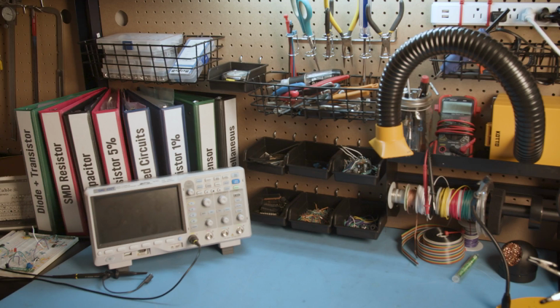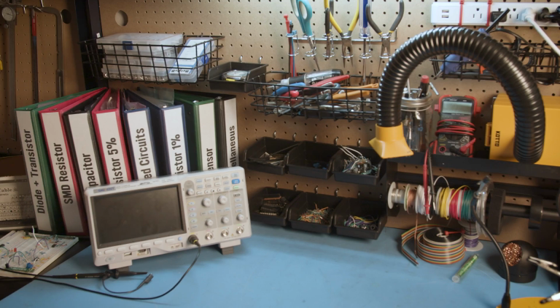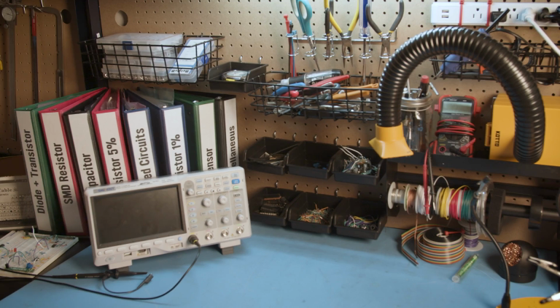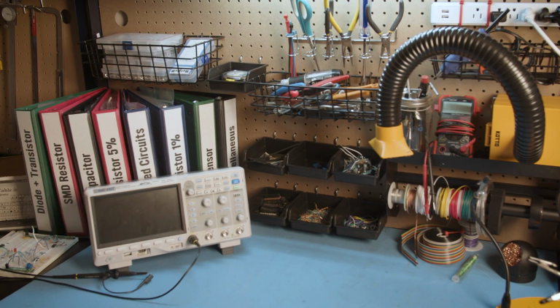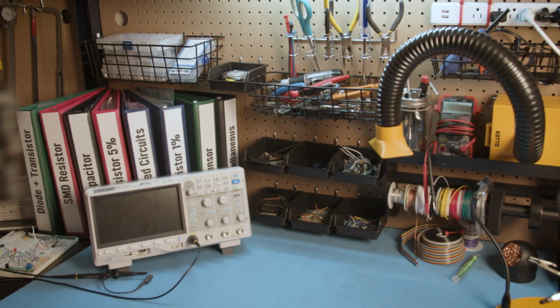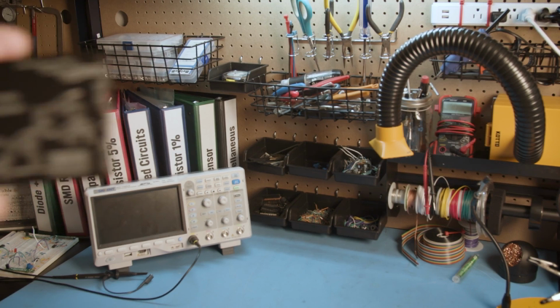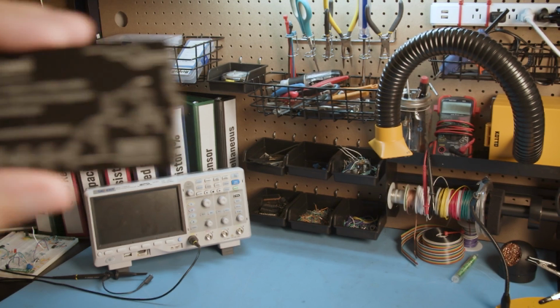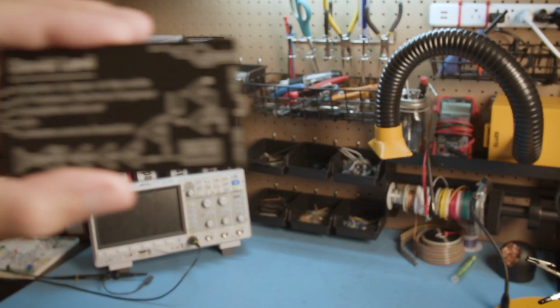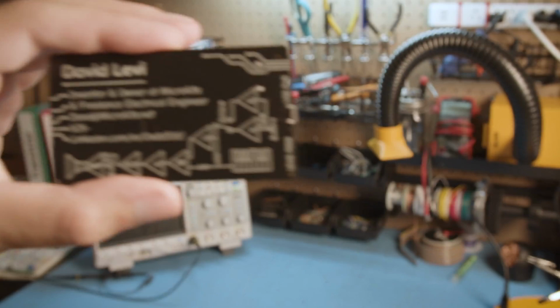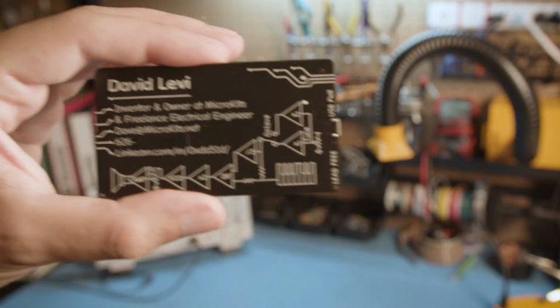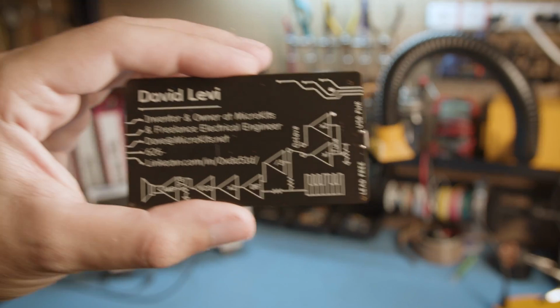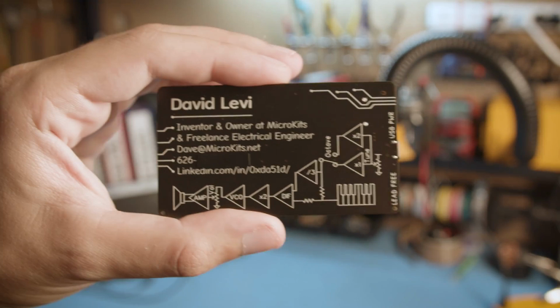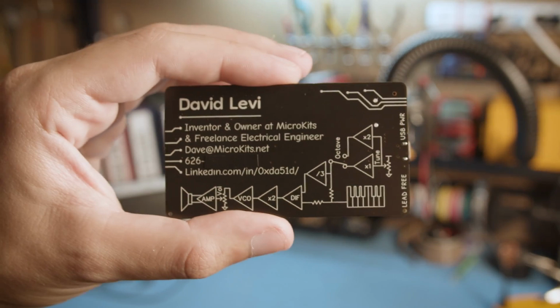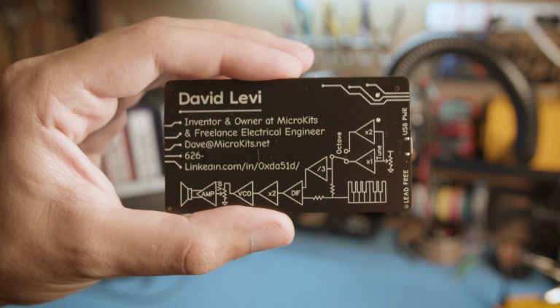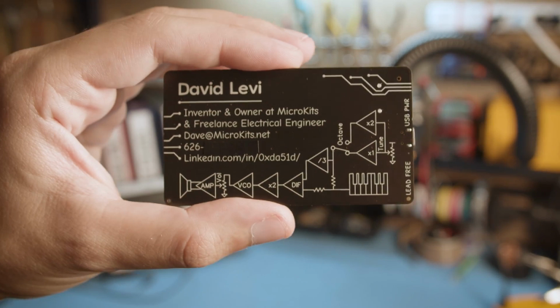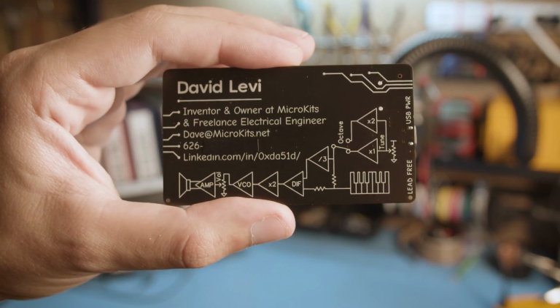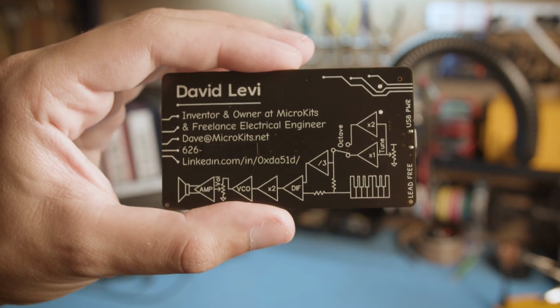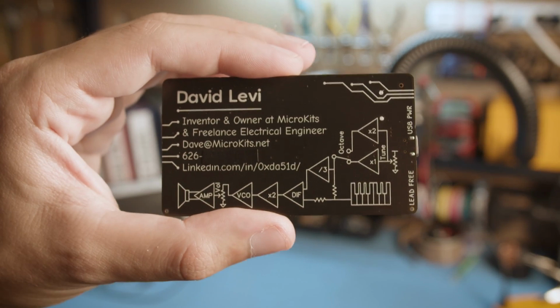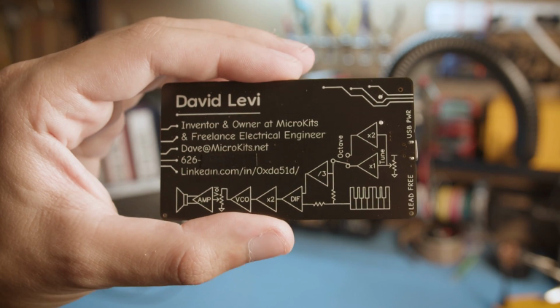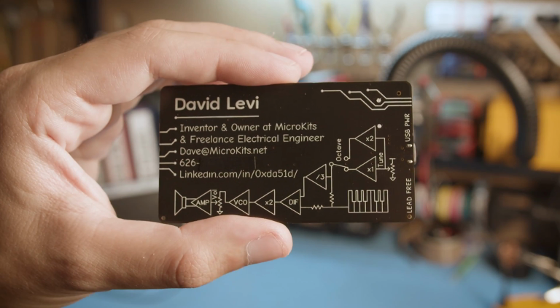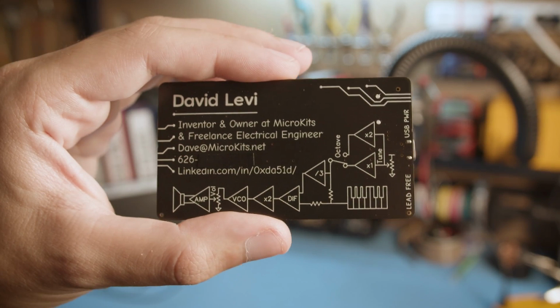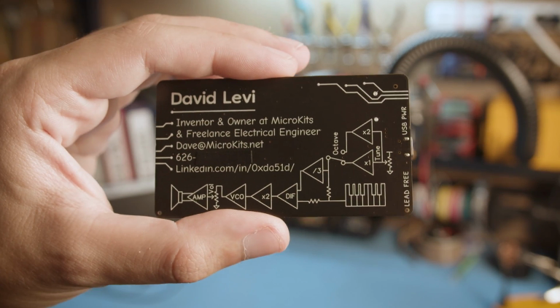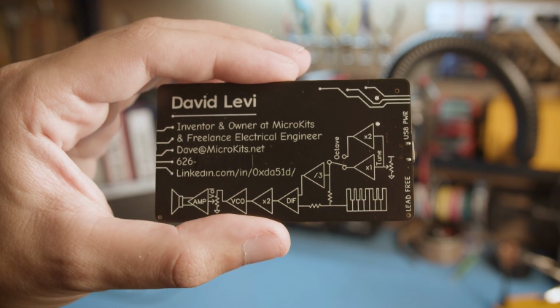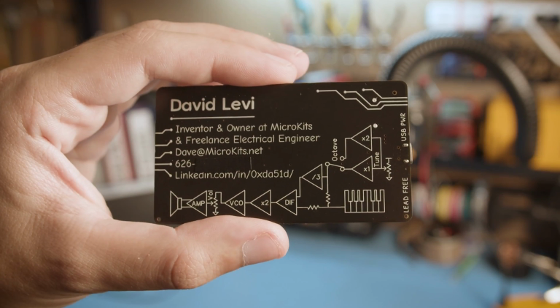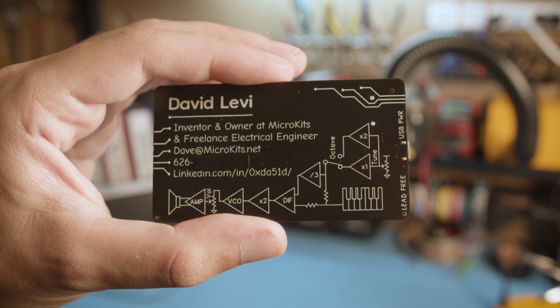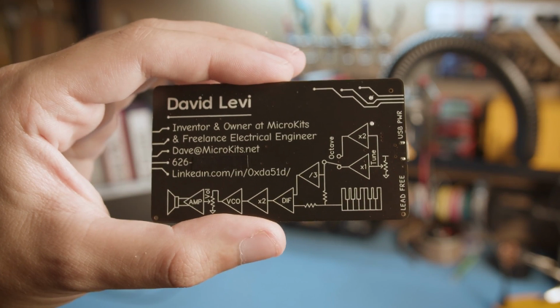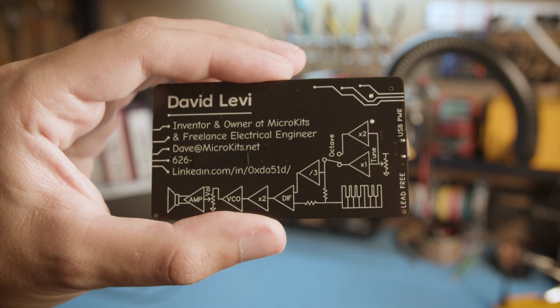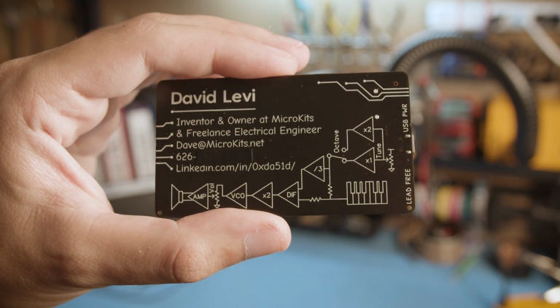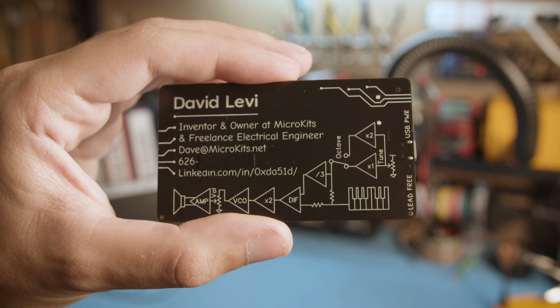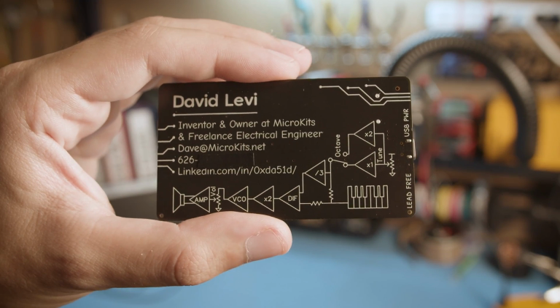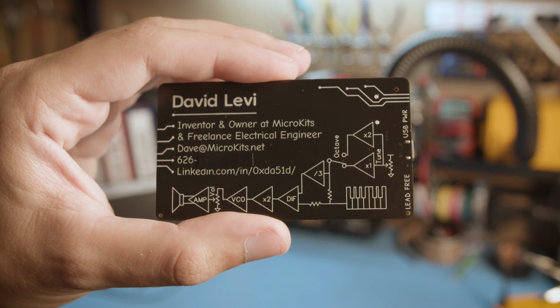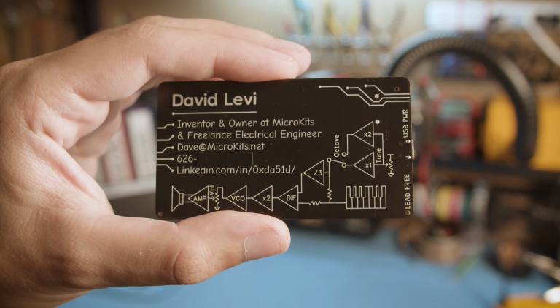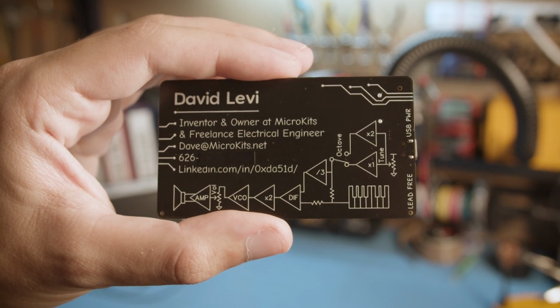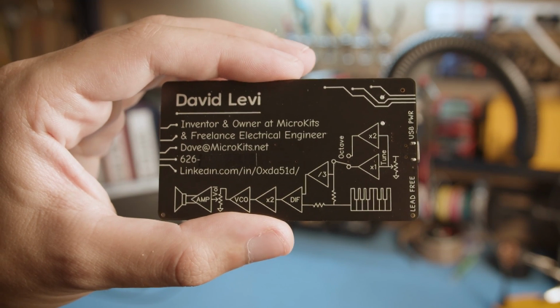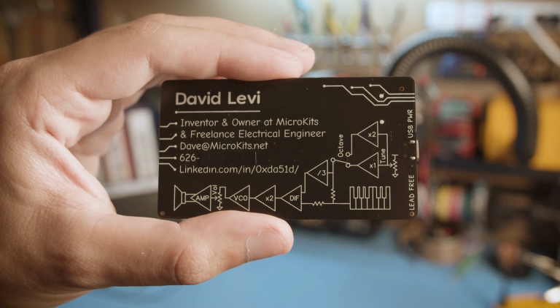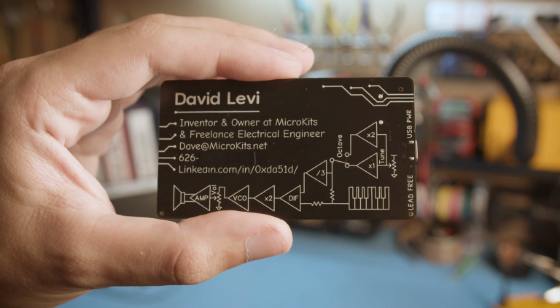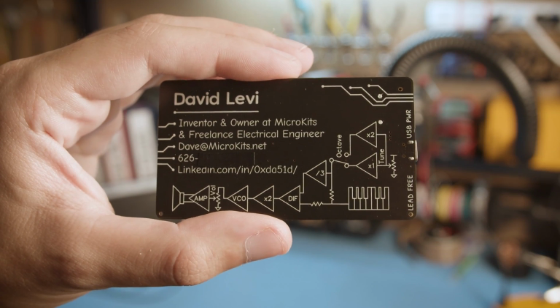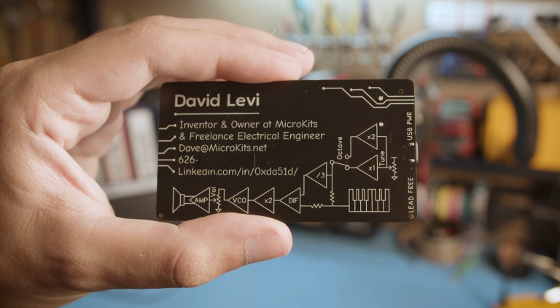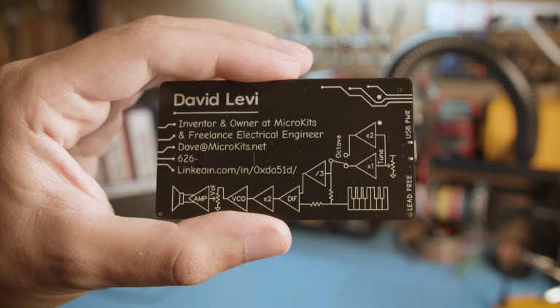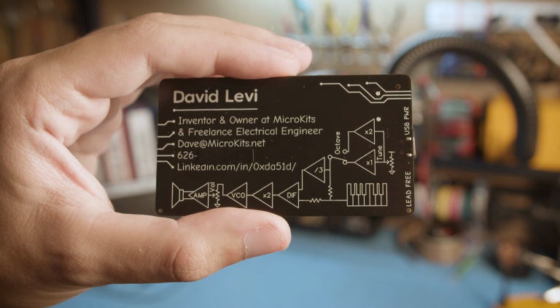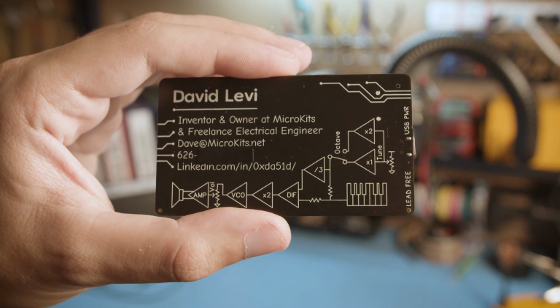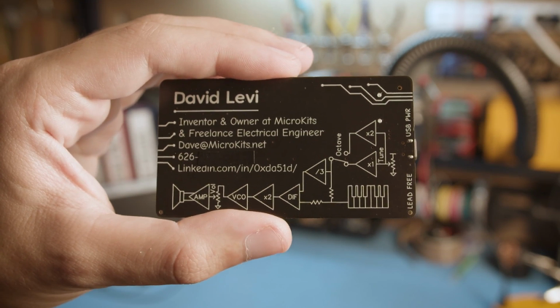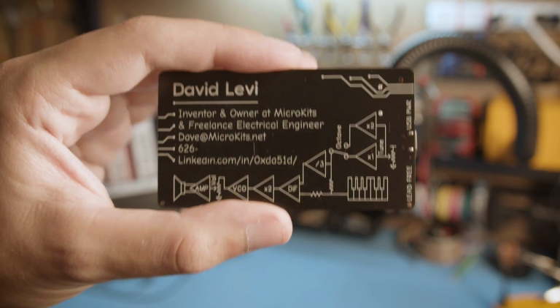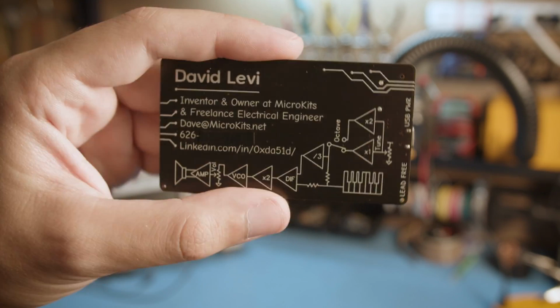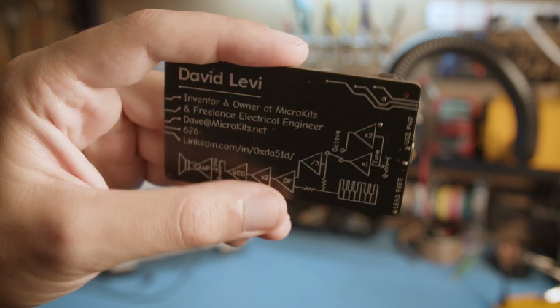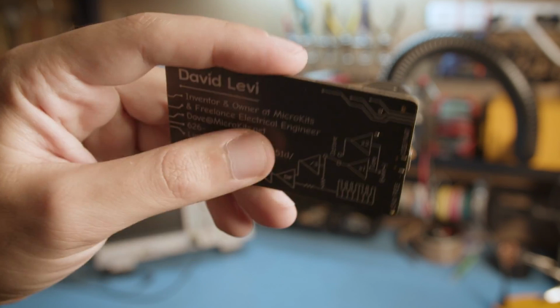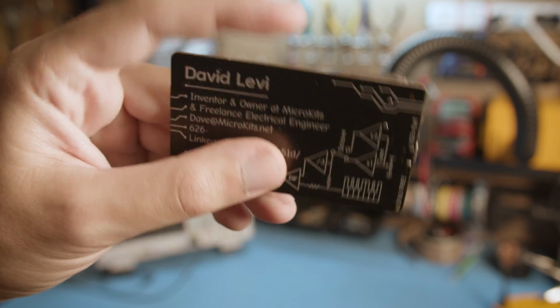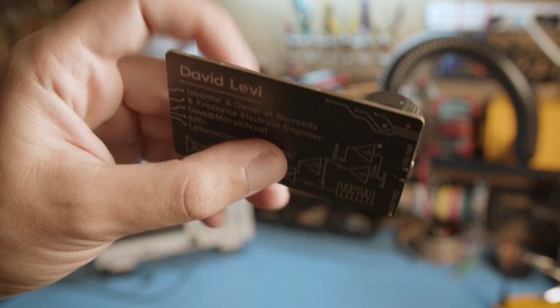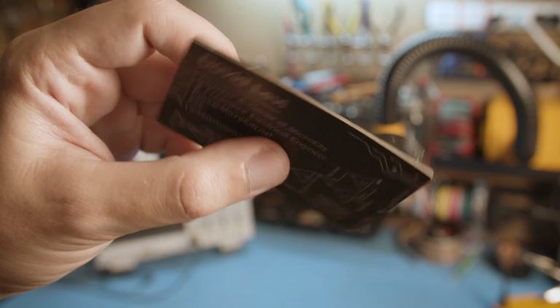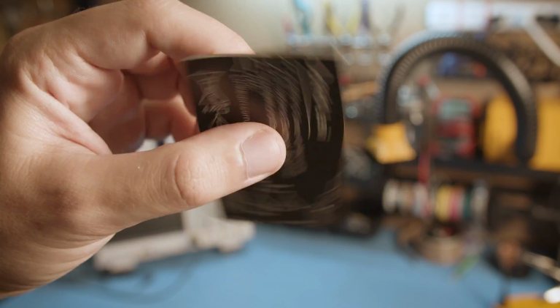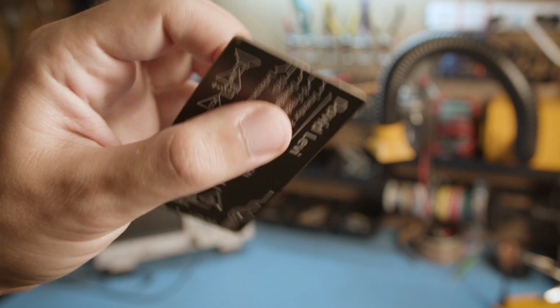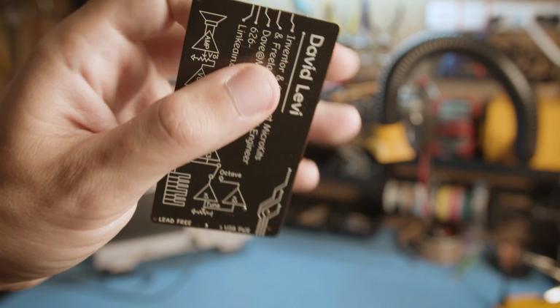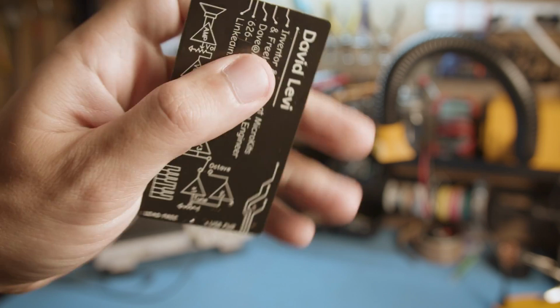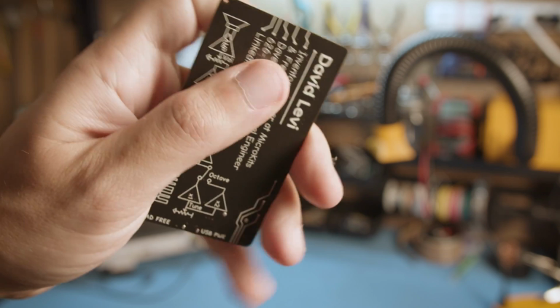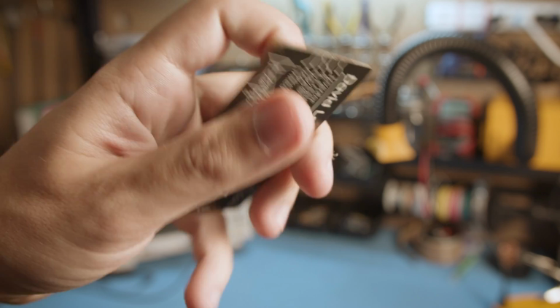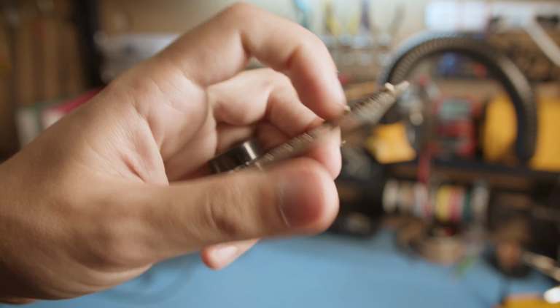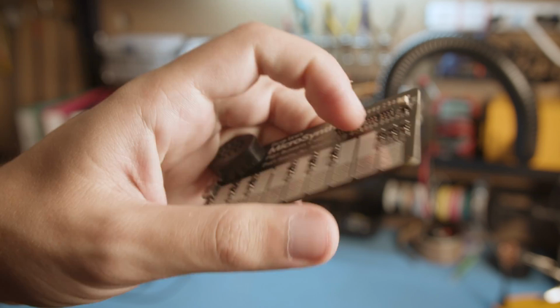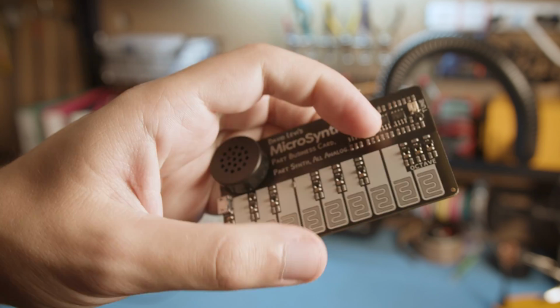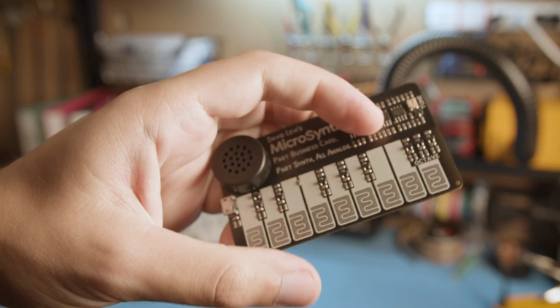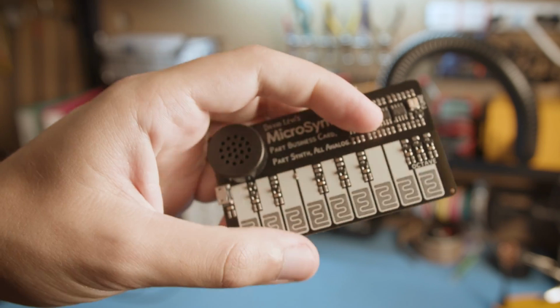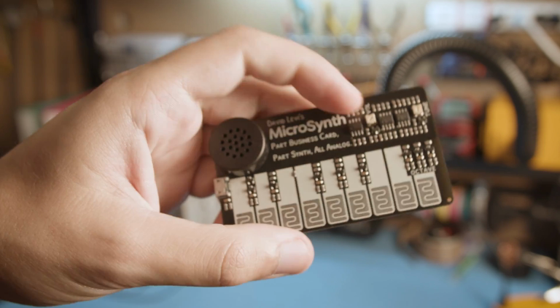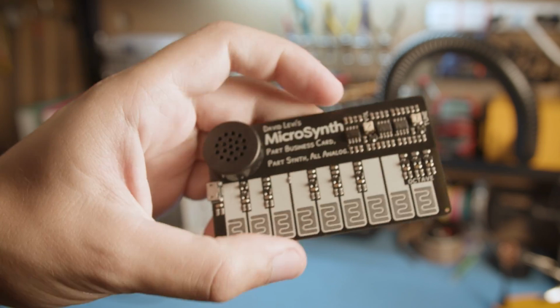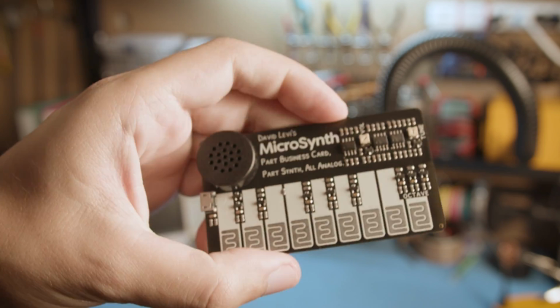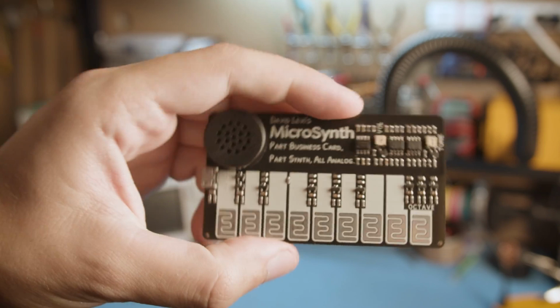Nice to meet you. Here's my business card. Oh, it's also a tiny synthesizer.